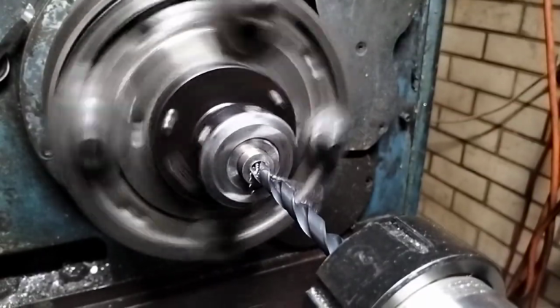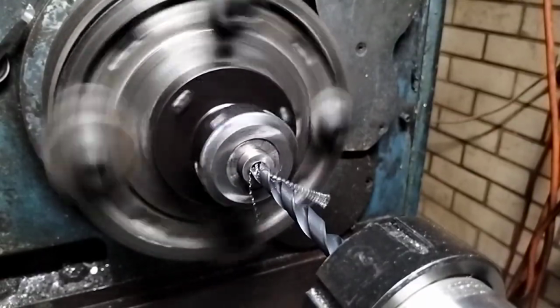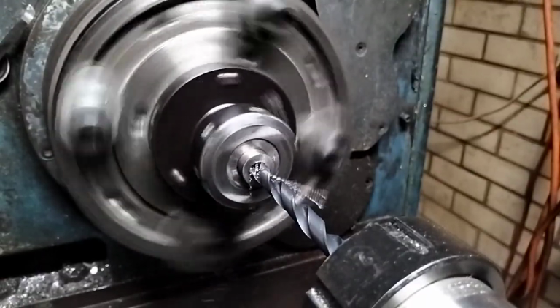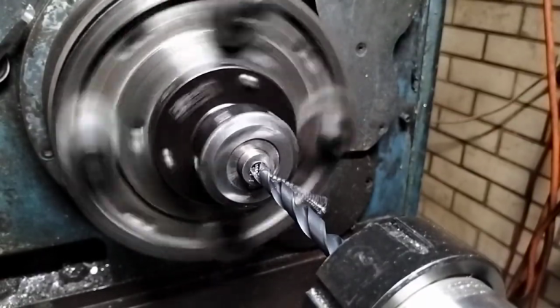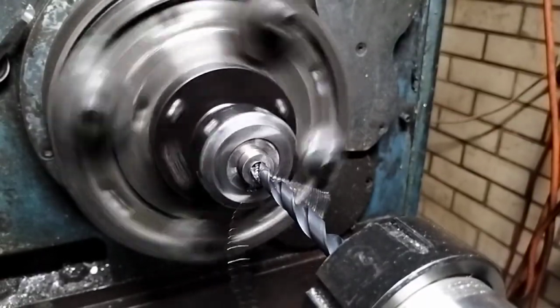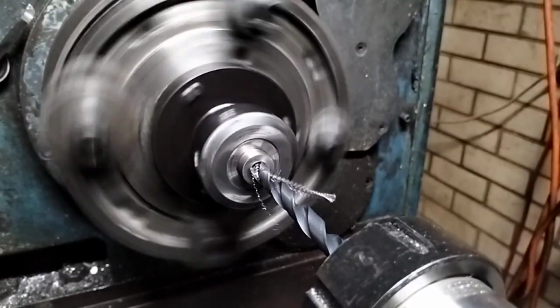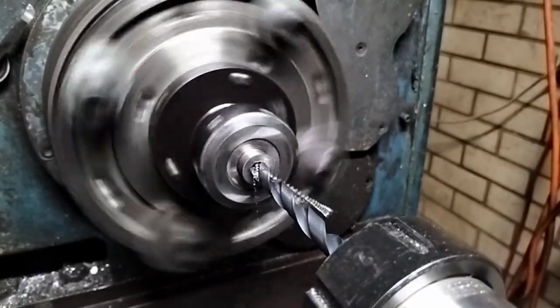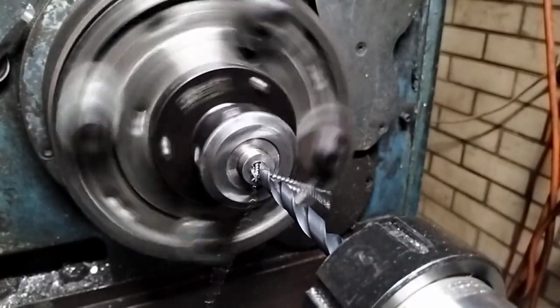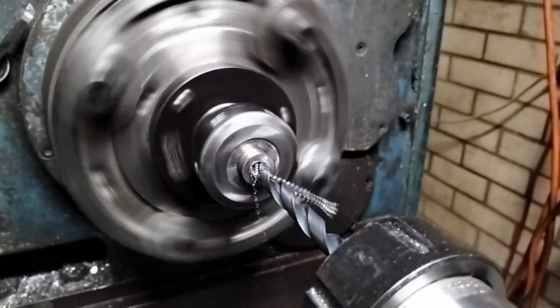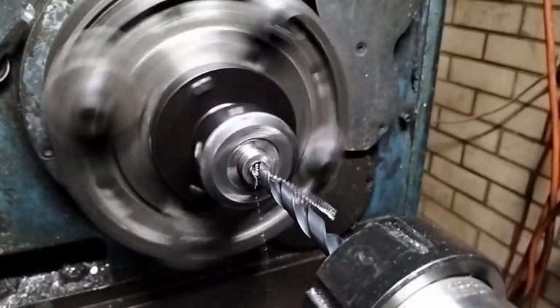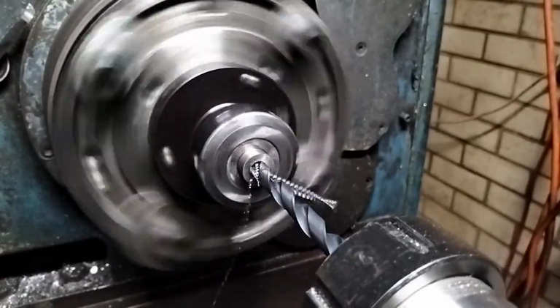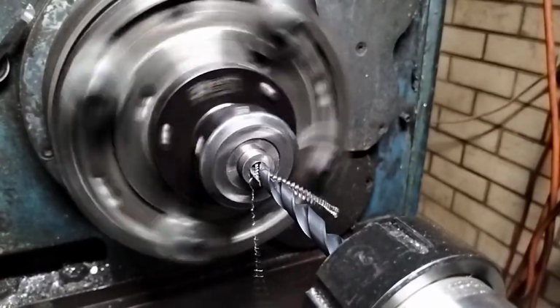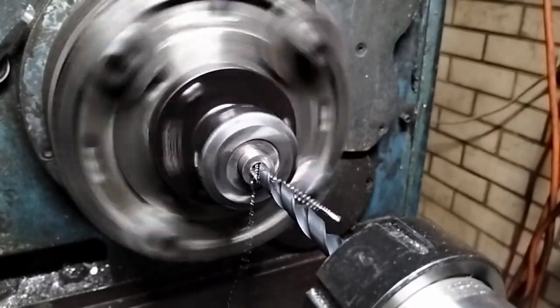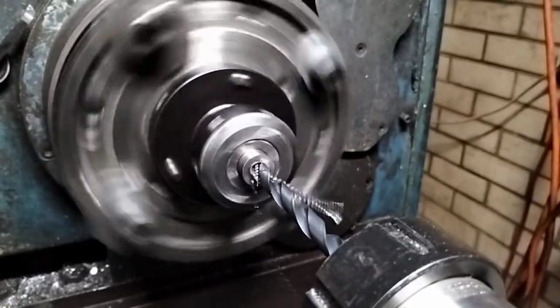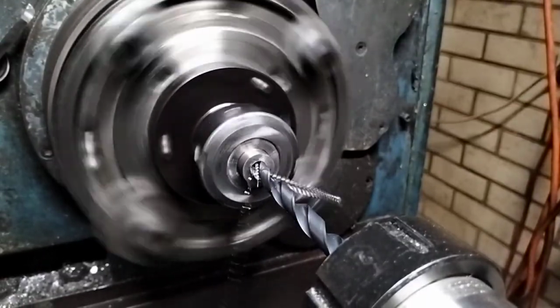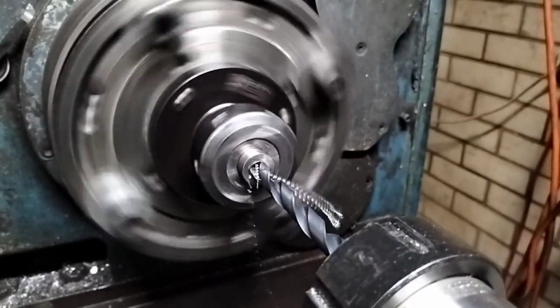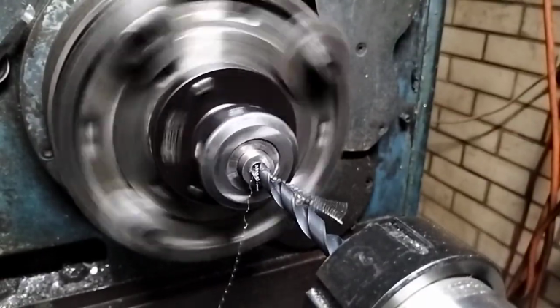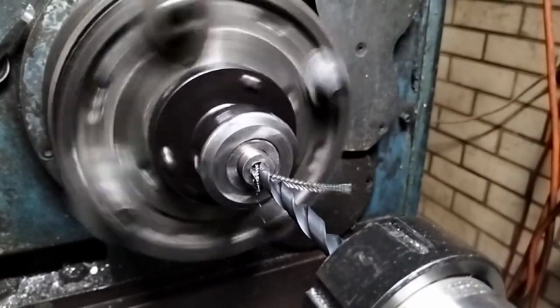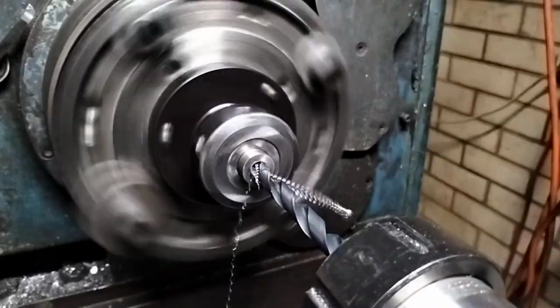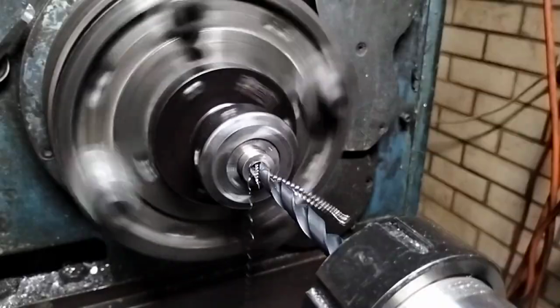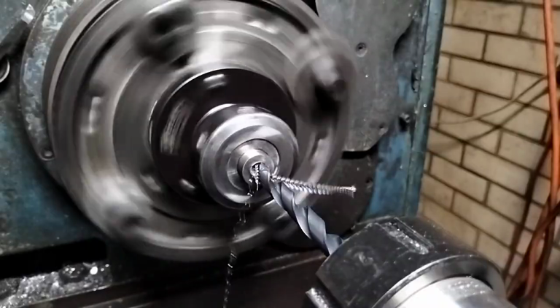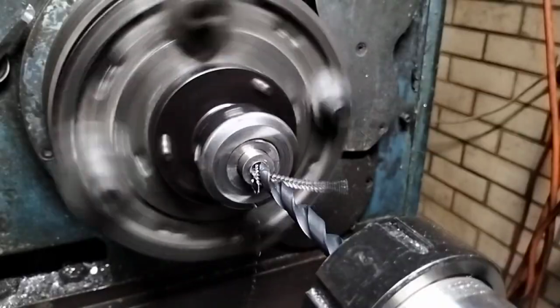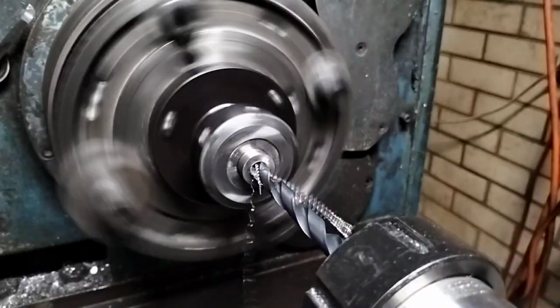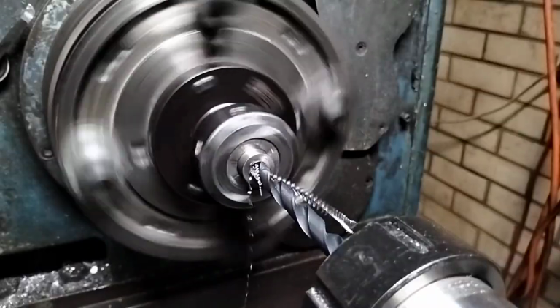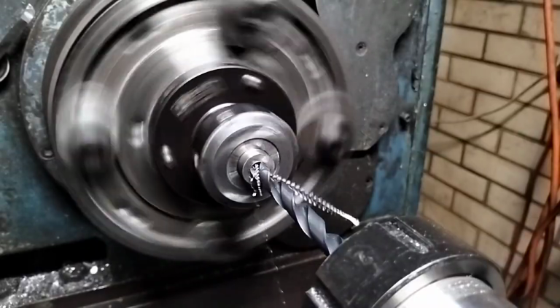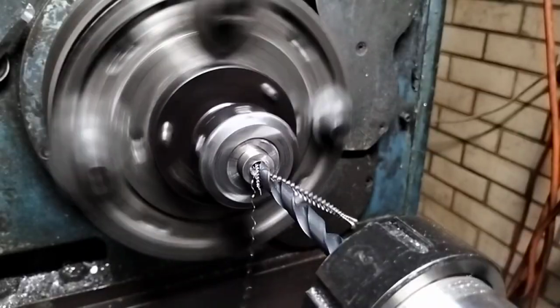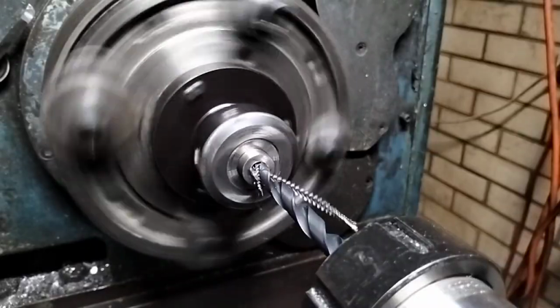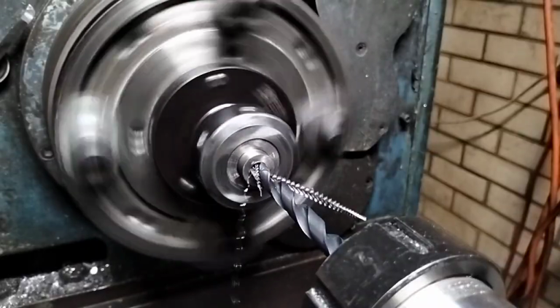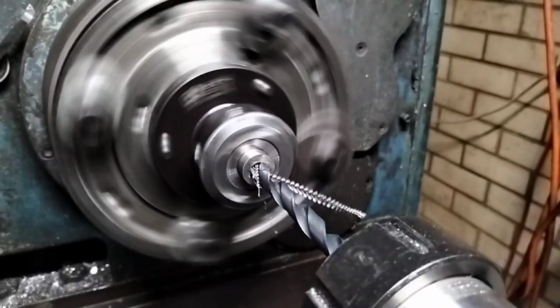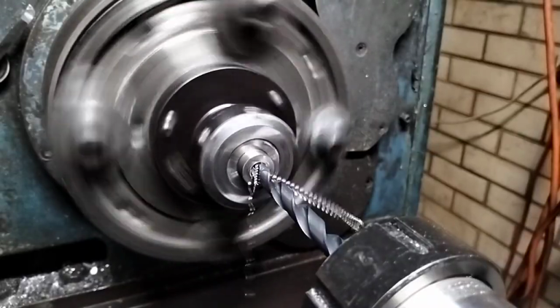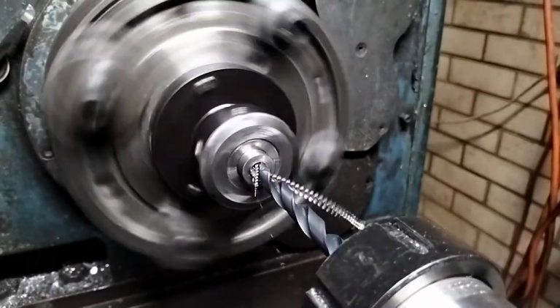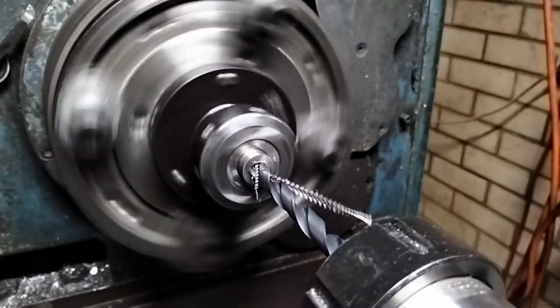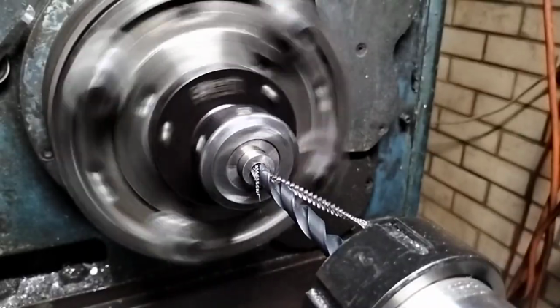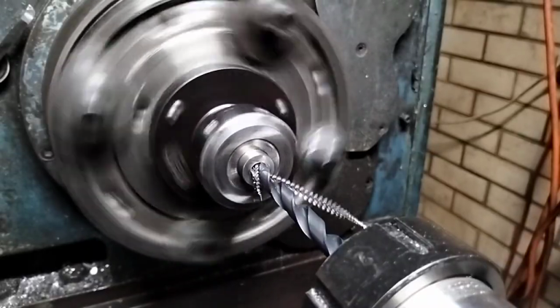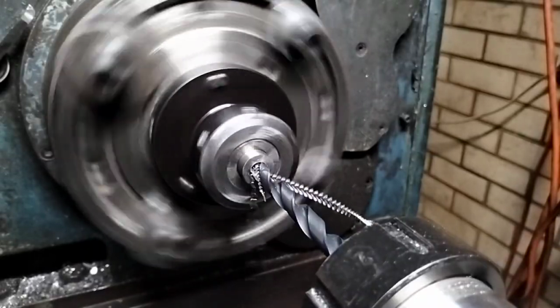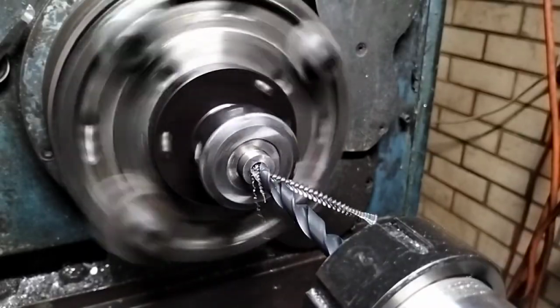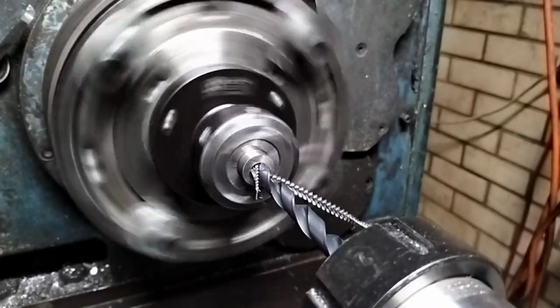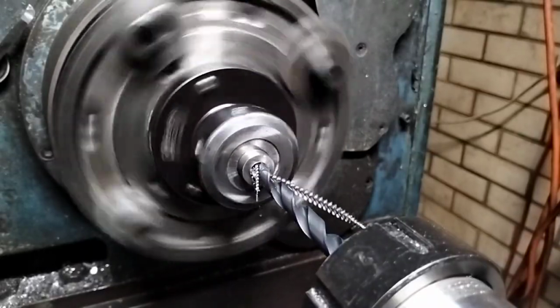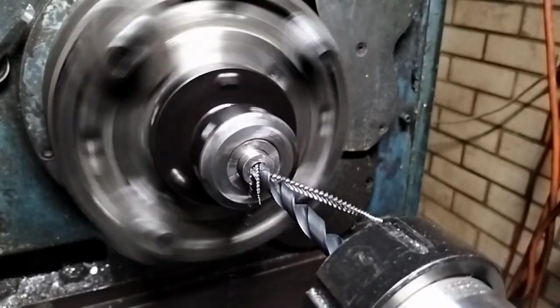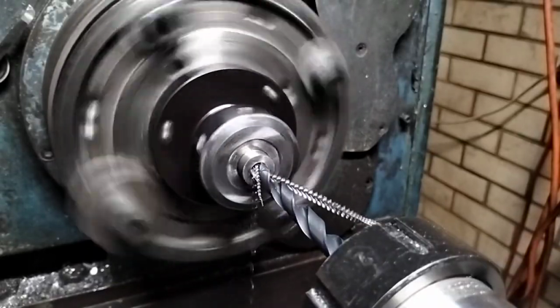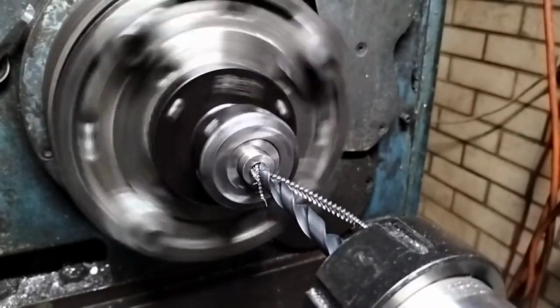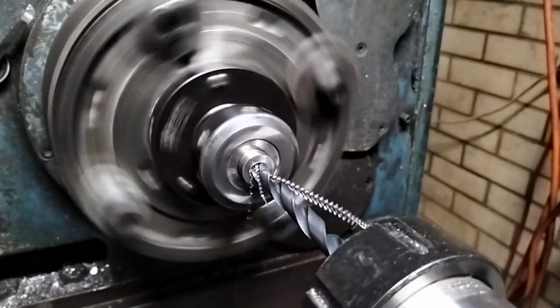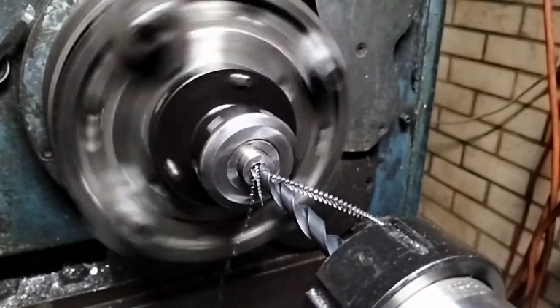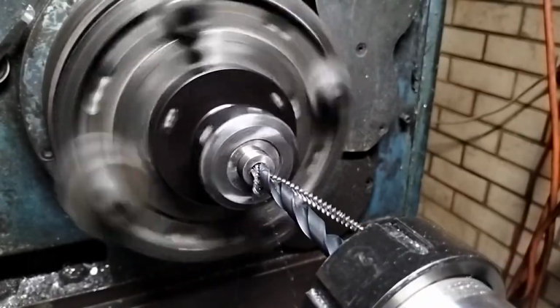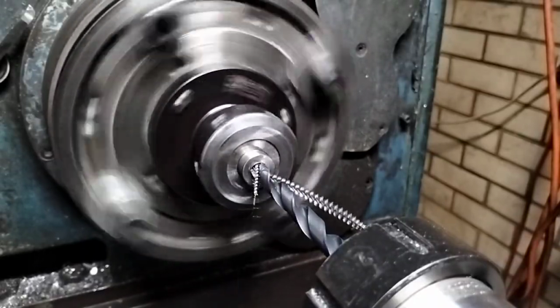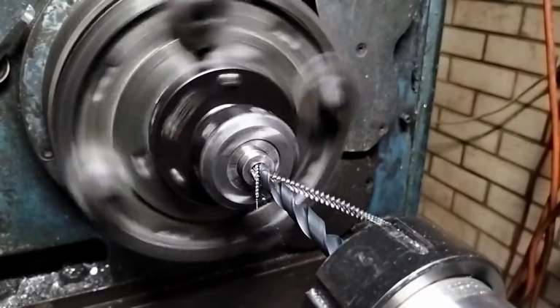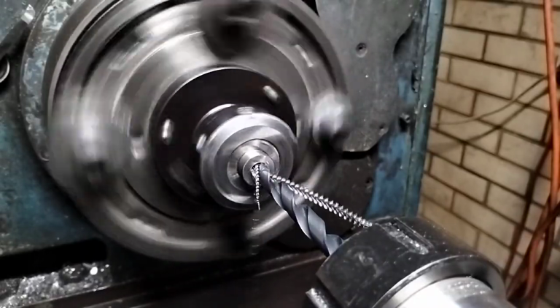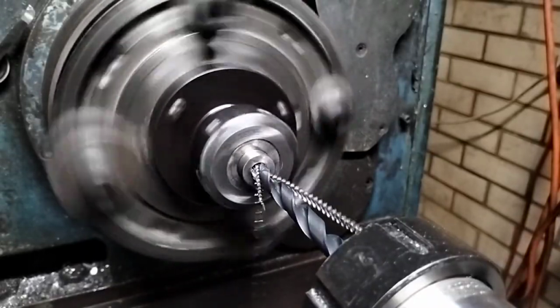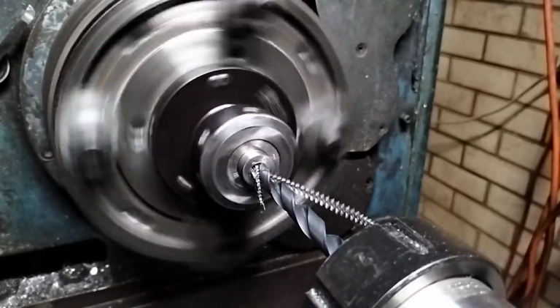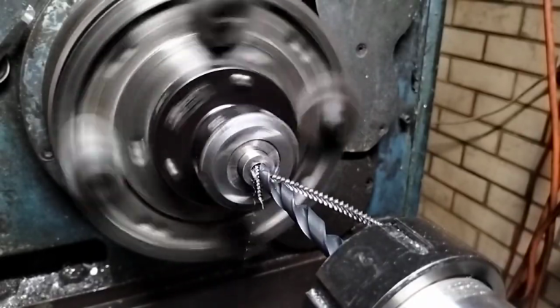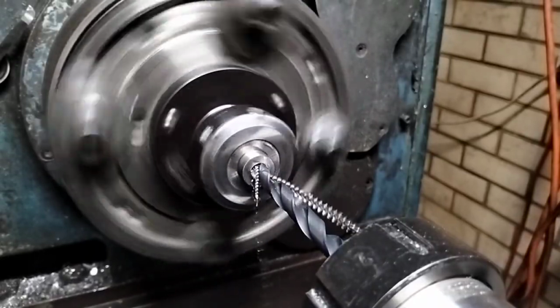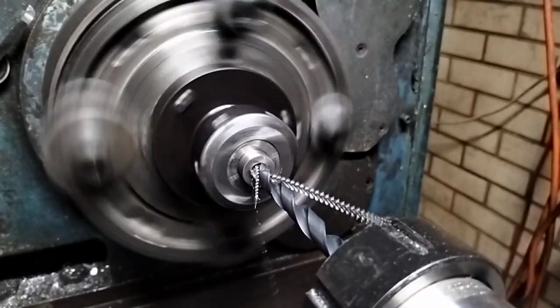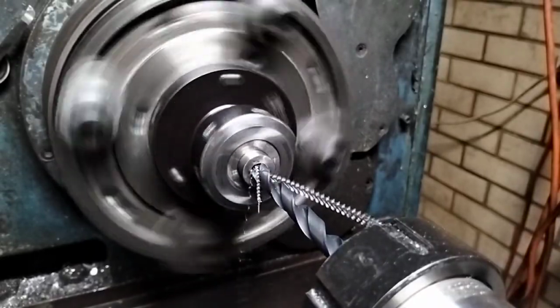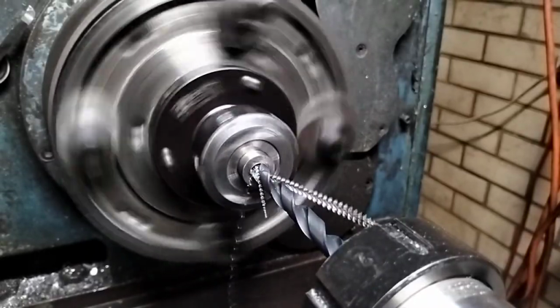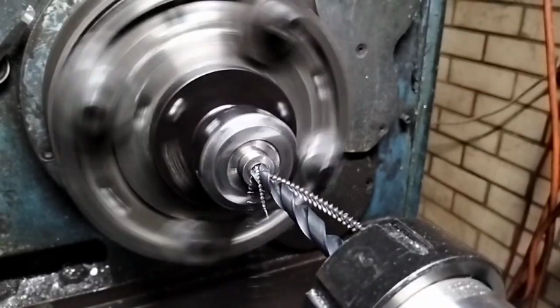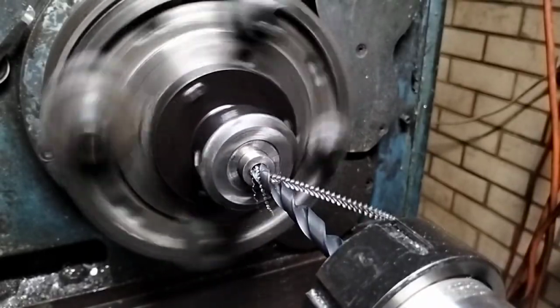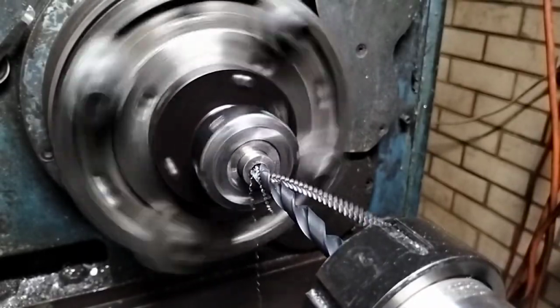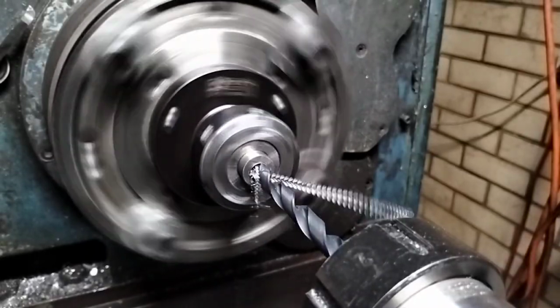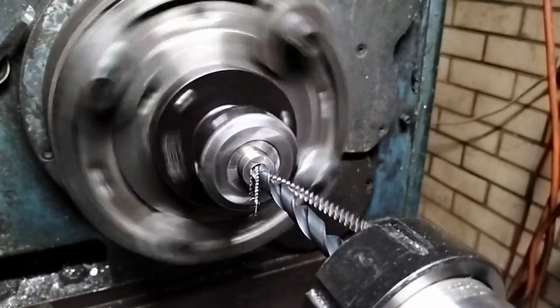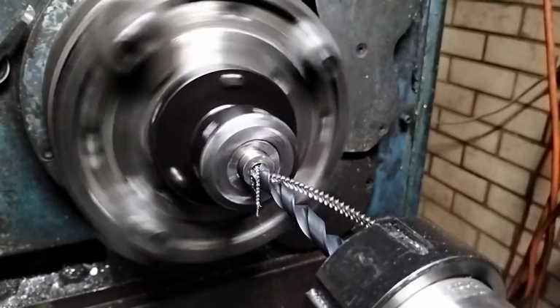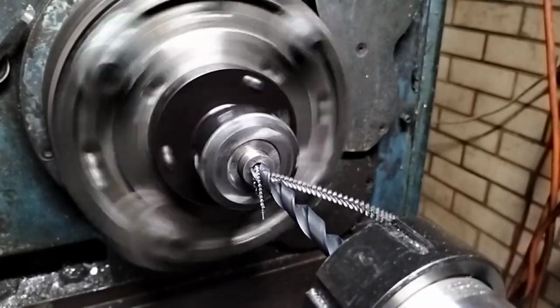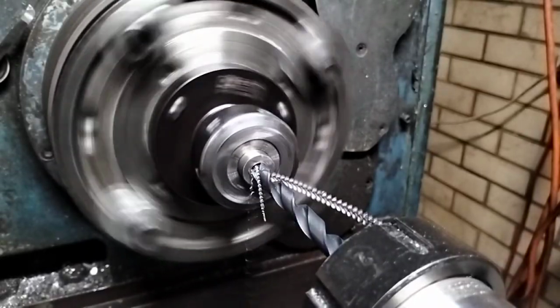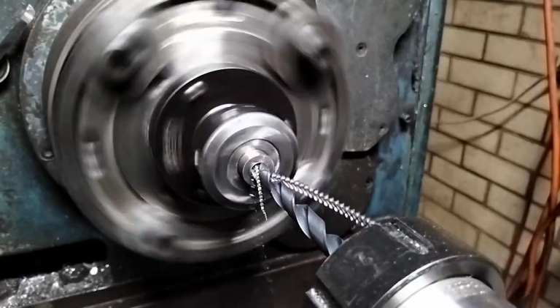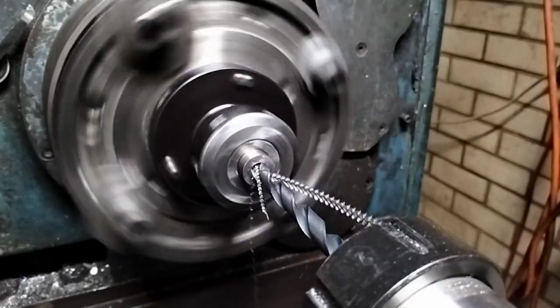So now I've got to drill 85mm in and meet the other end.